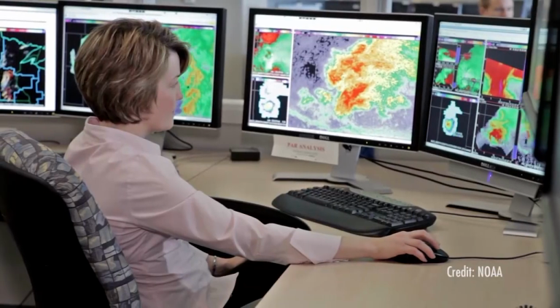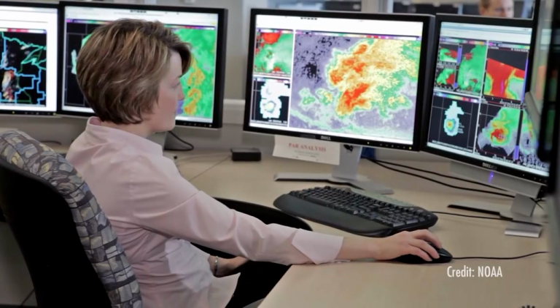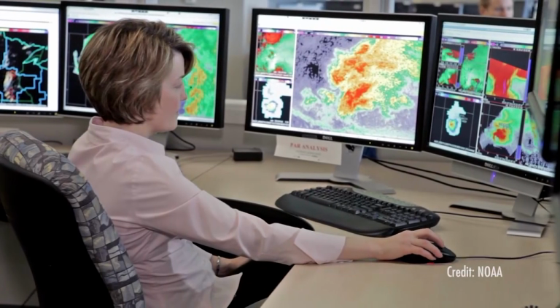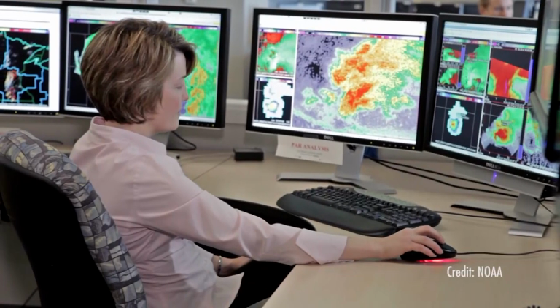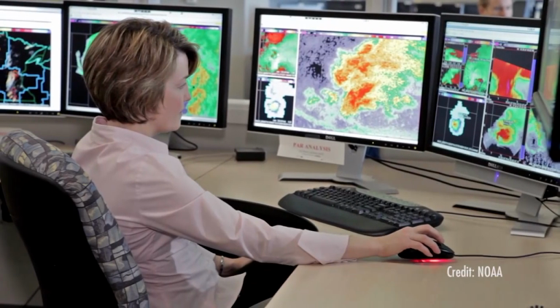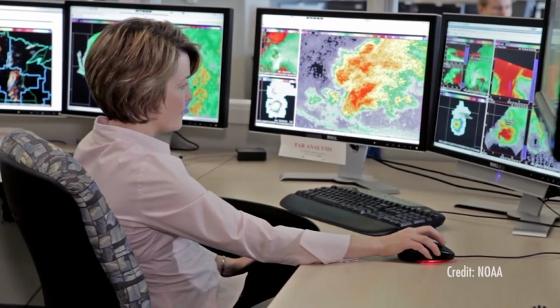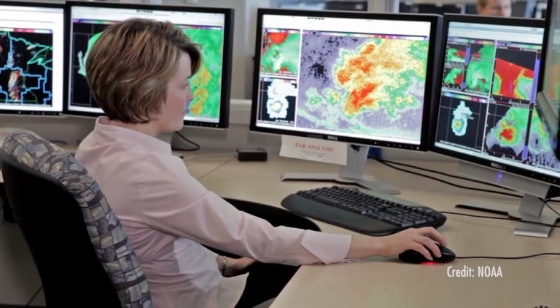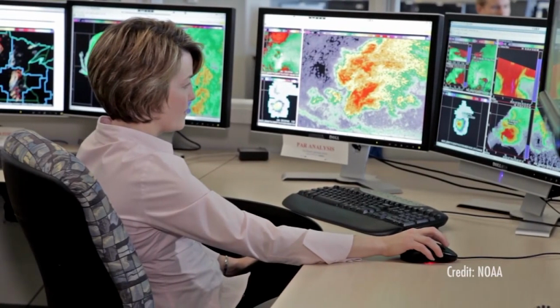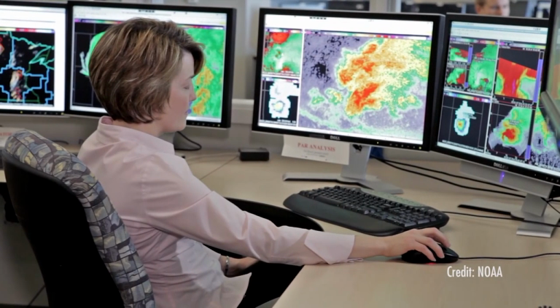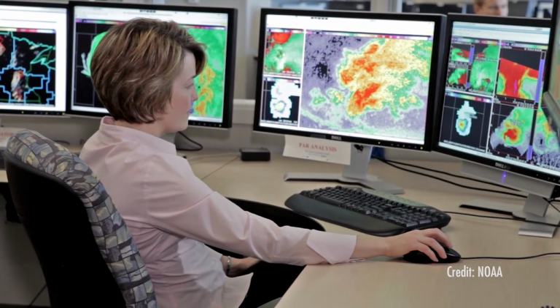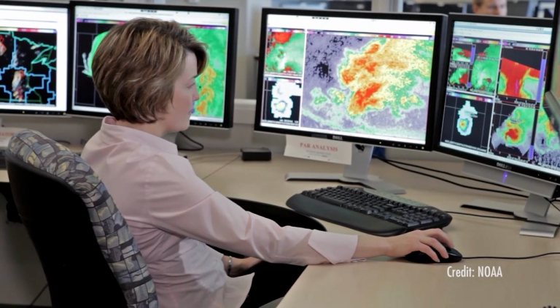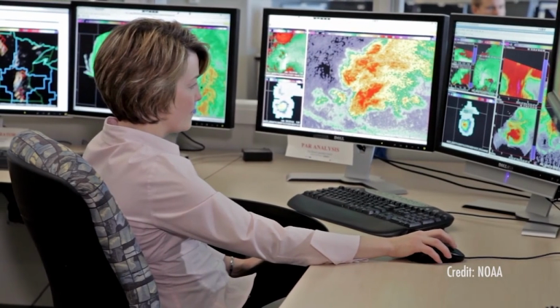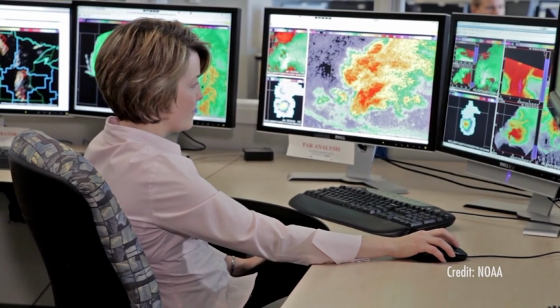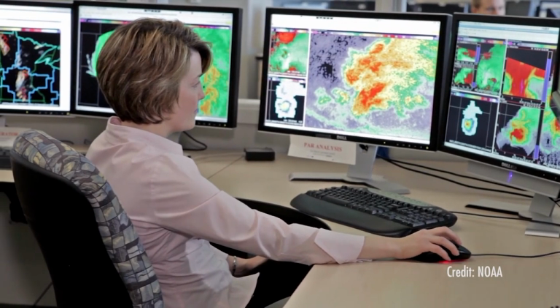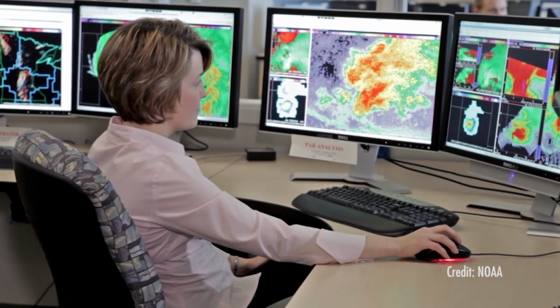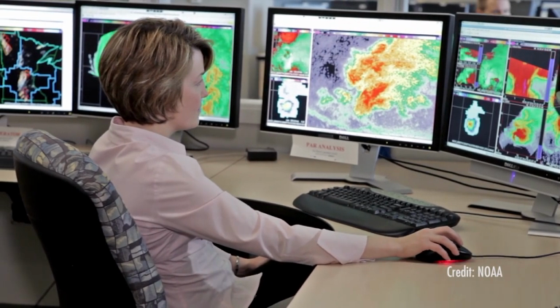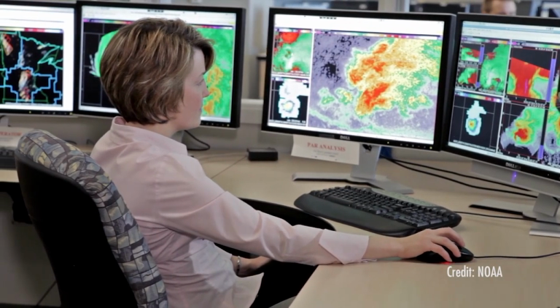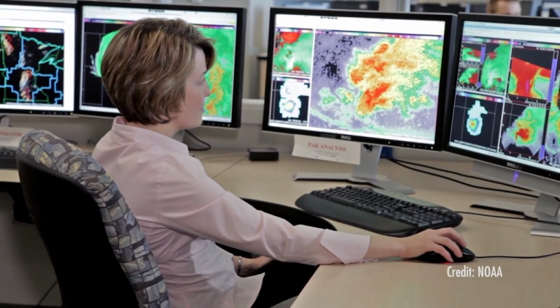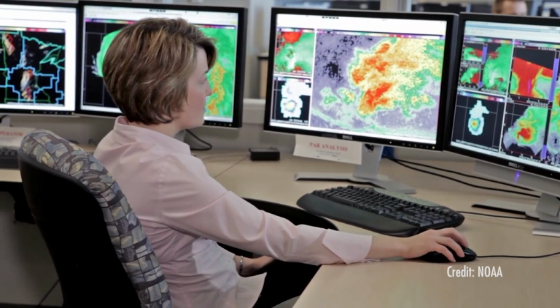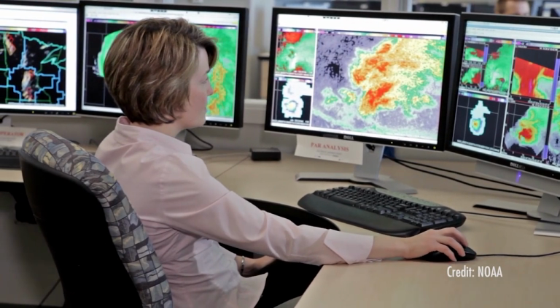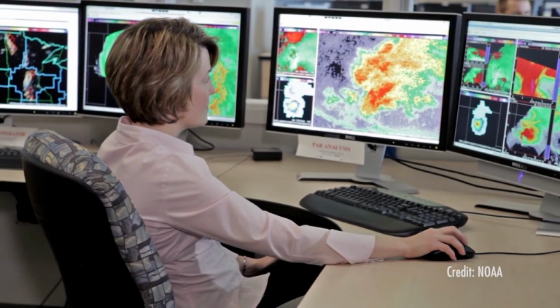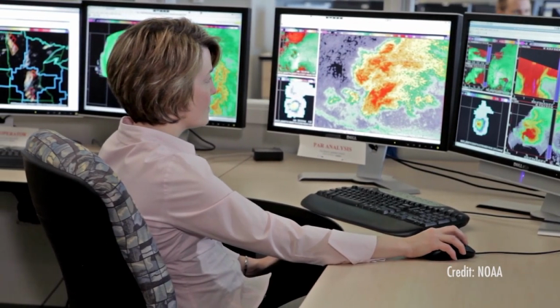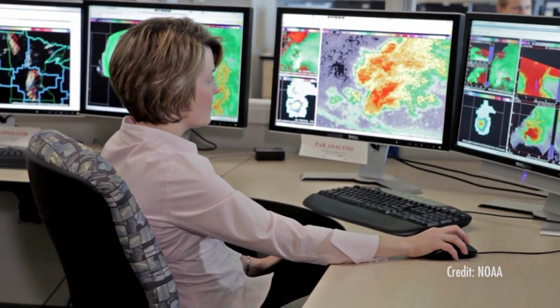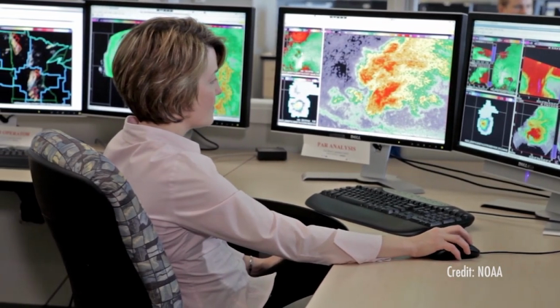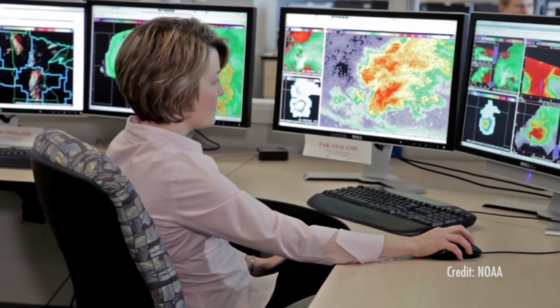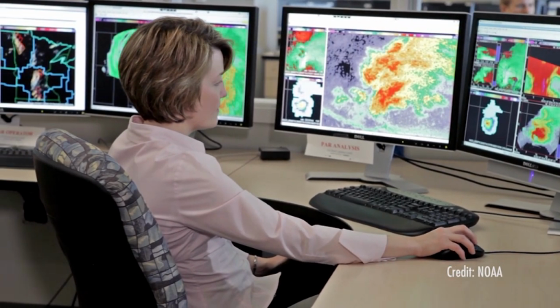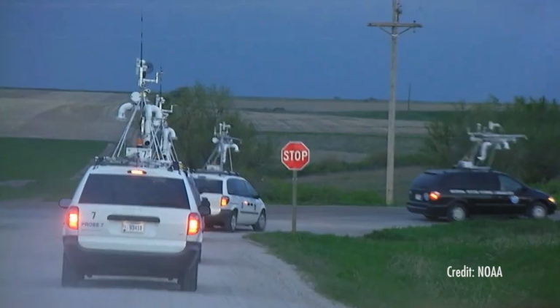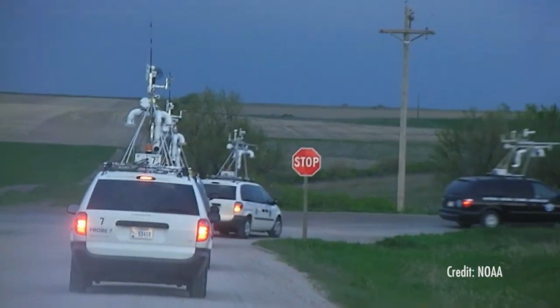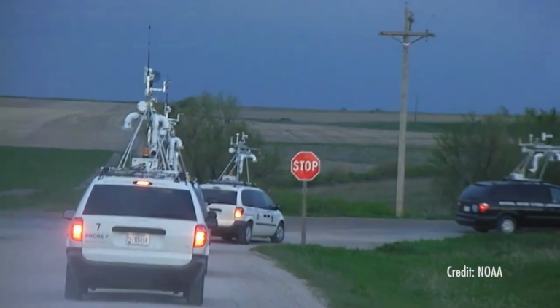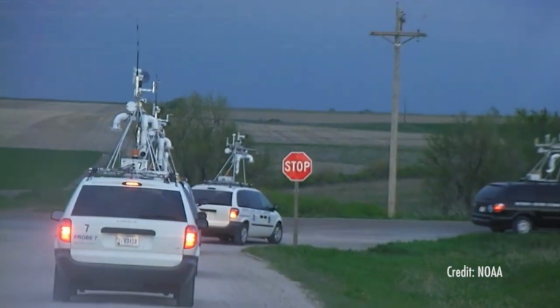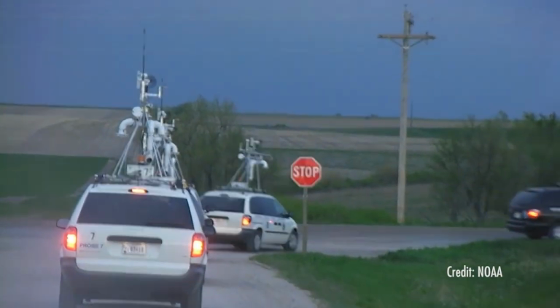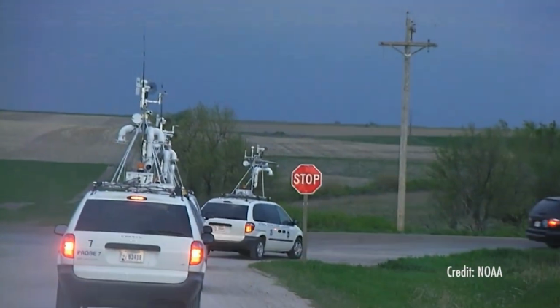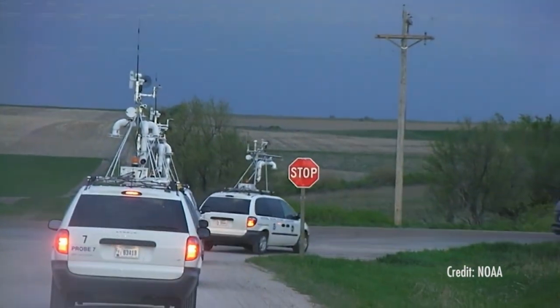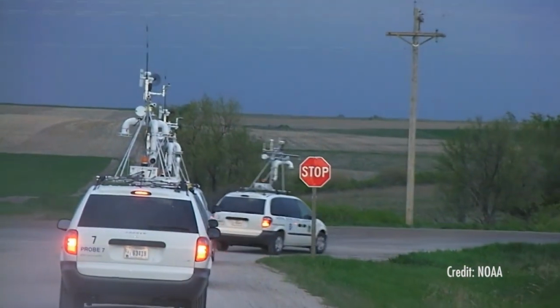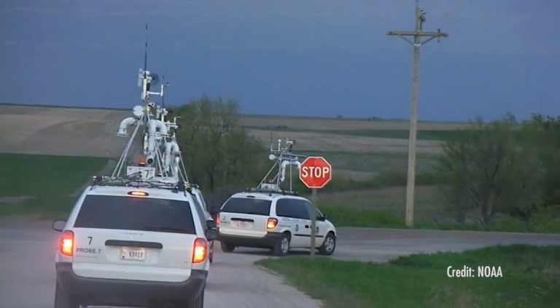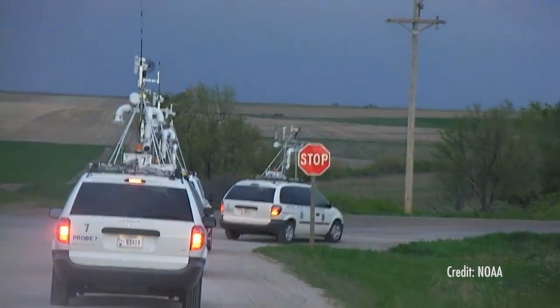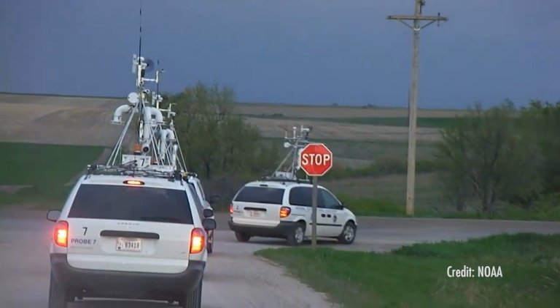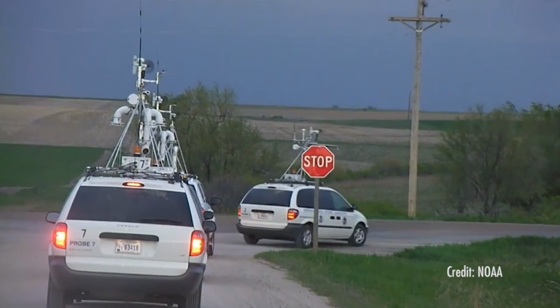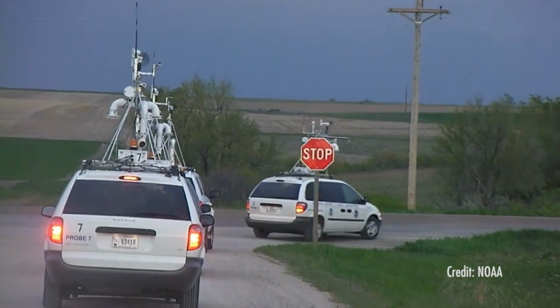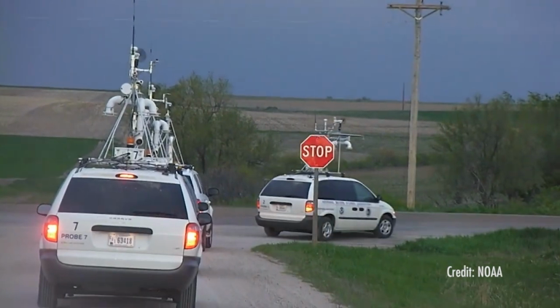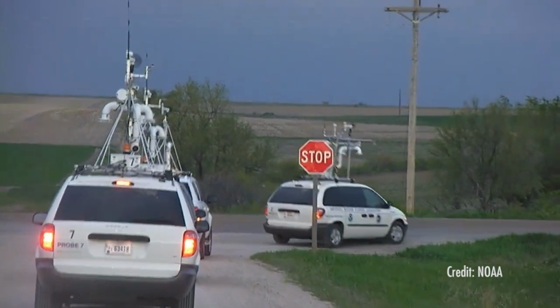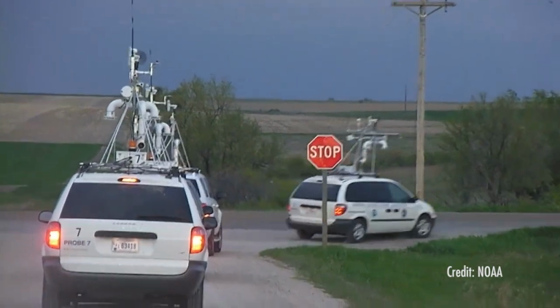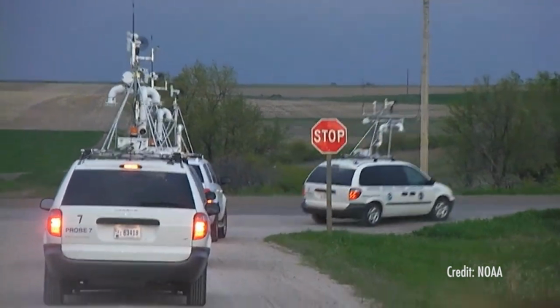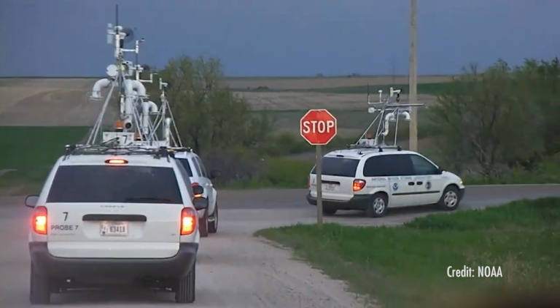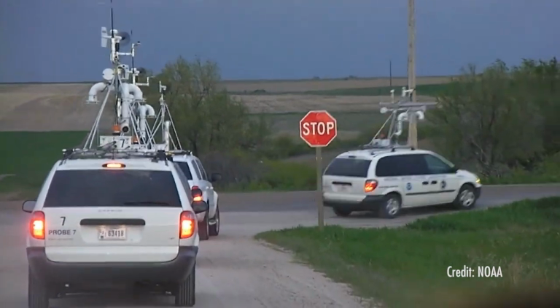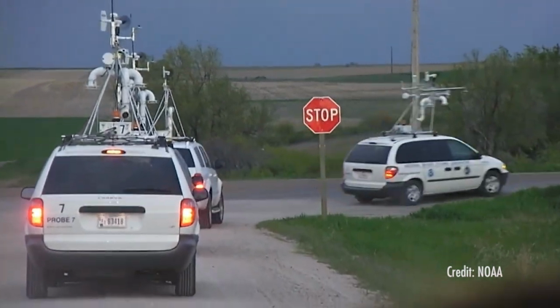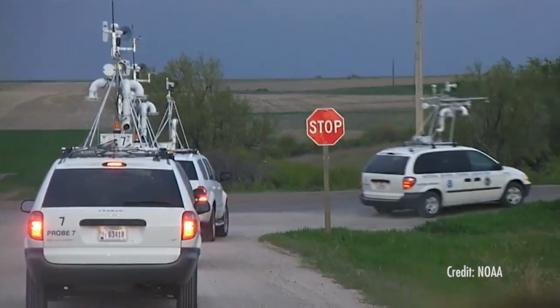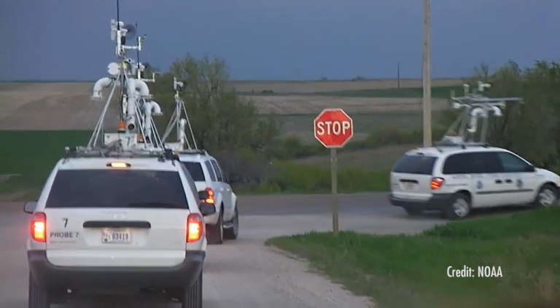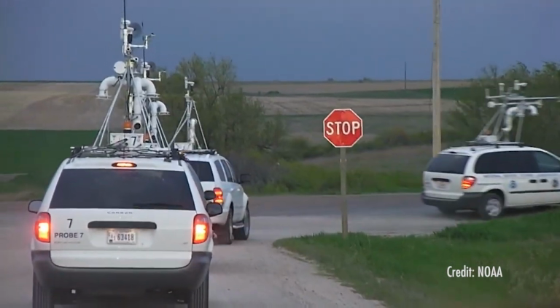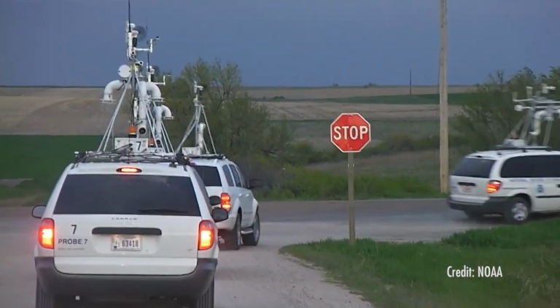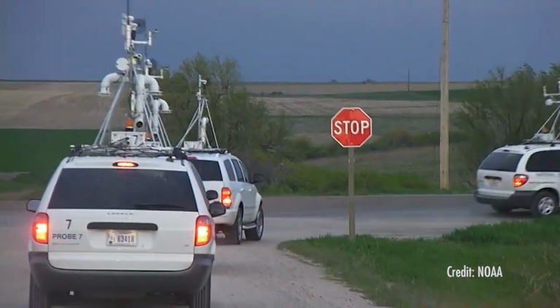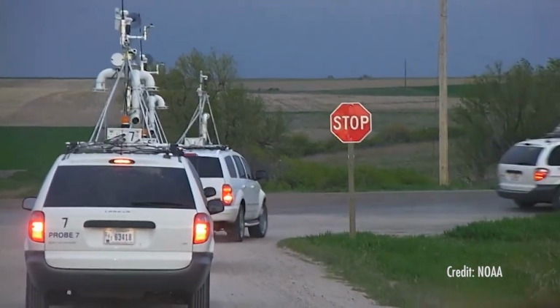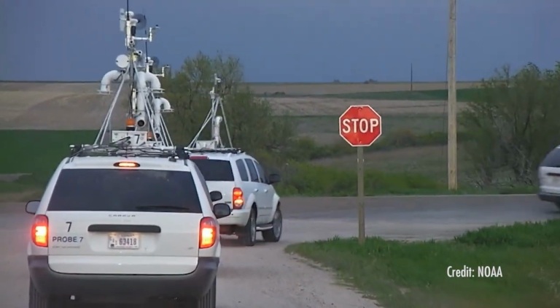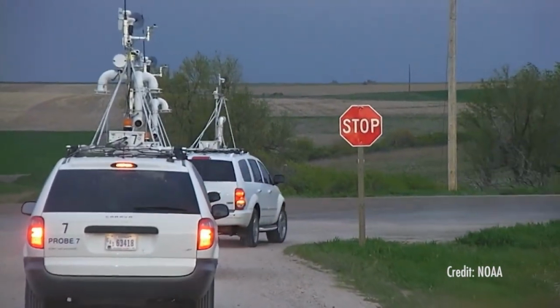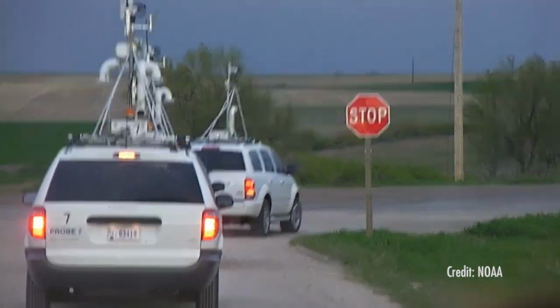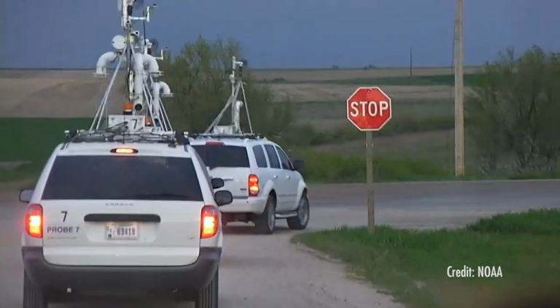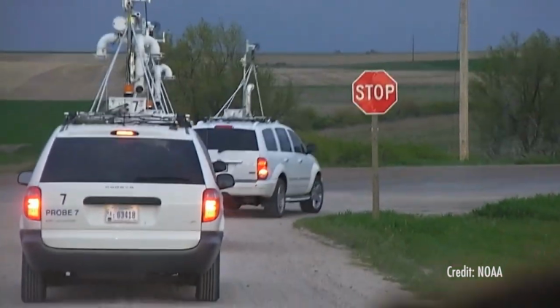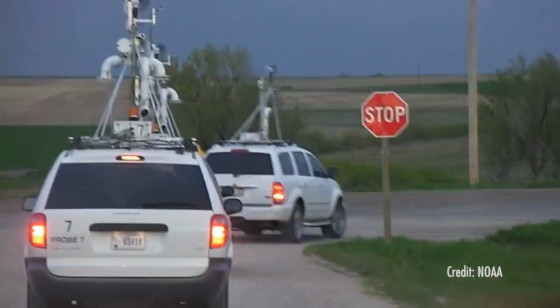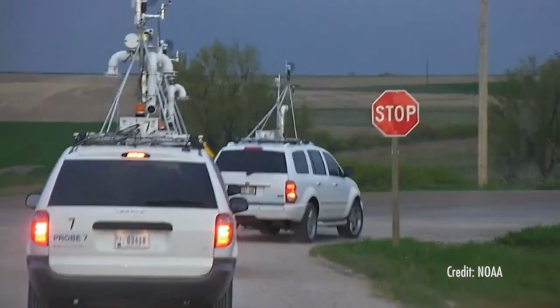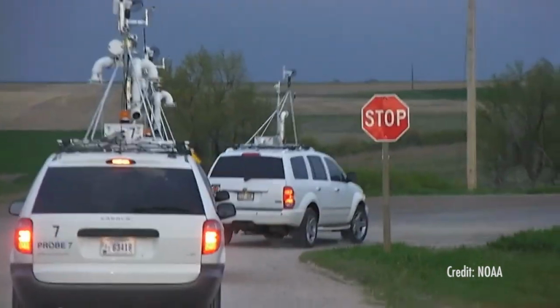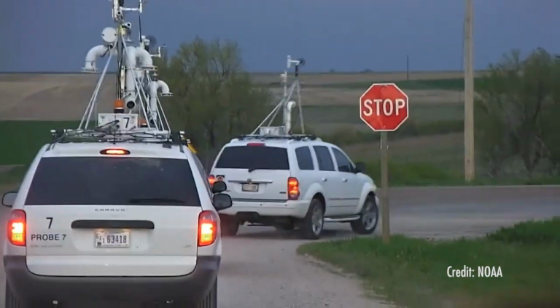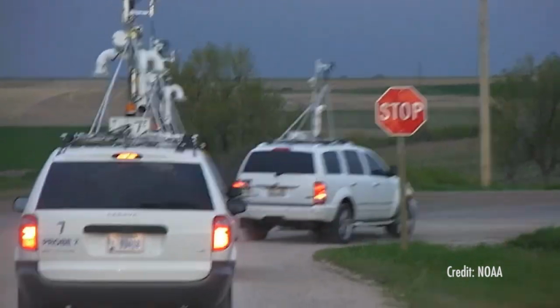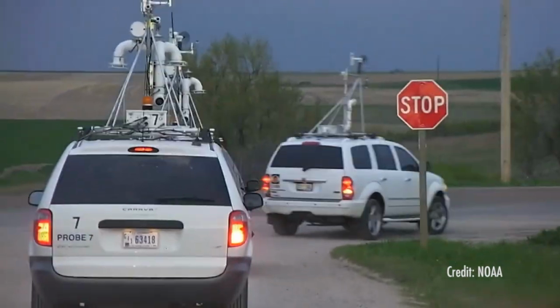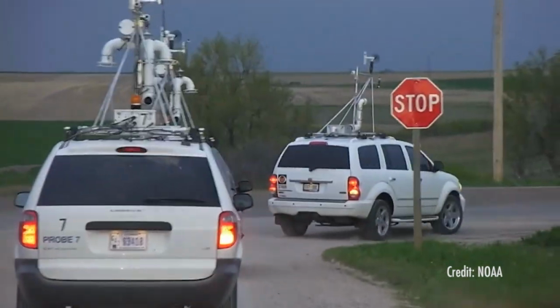We're trying to assimilate radar data and other observations as rapidly as possible to try to forecast what's going to happen in the next 30 minutes to maybe the next hour.